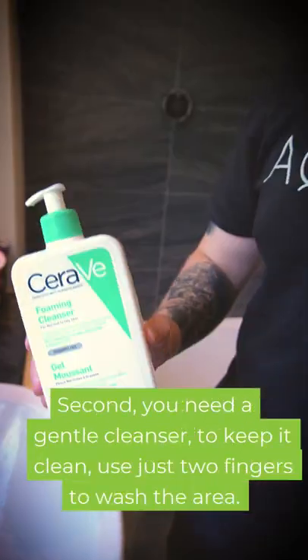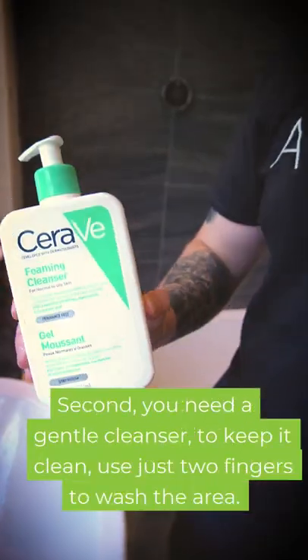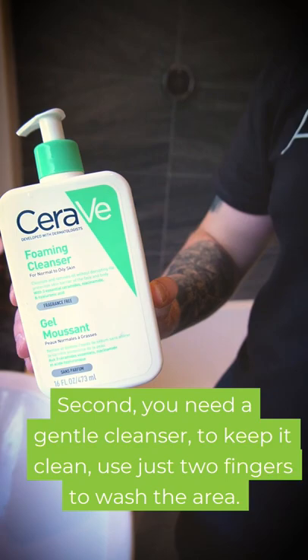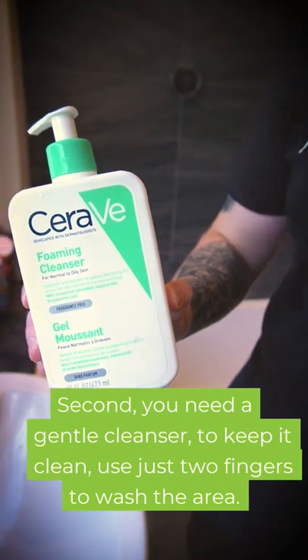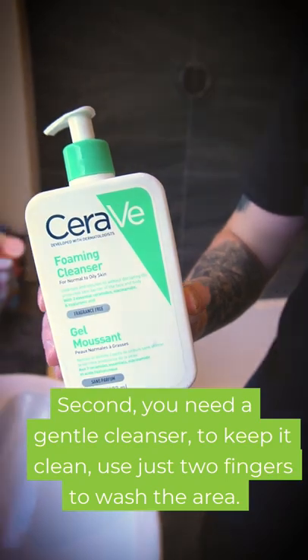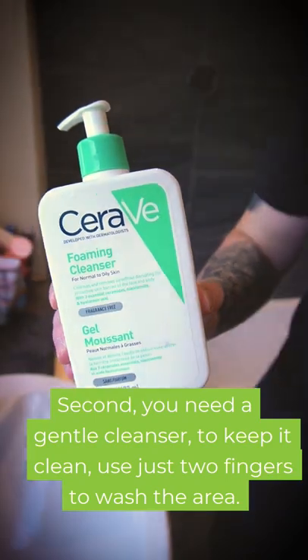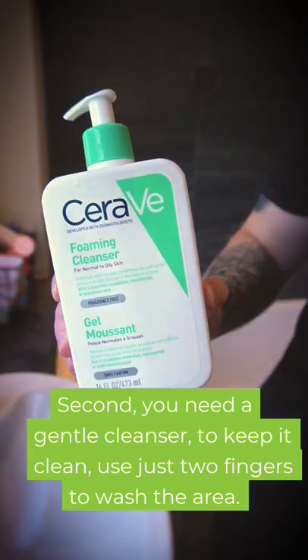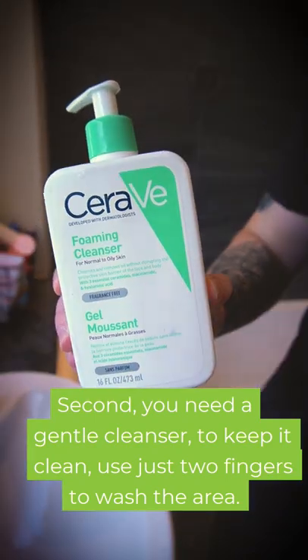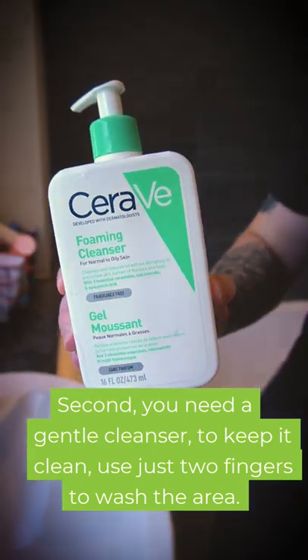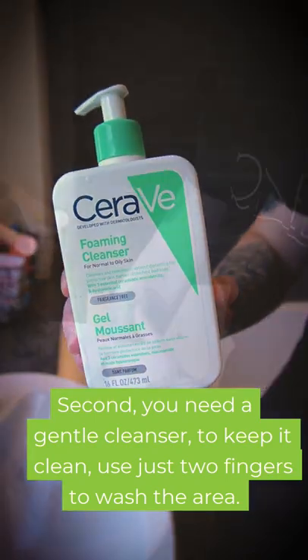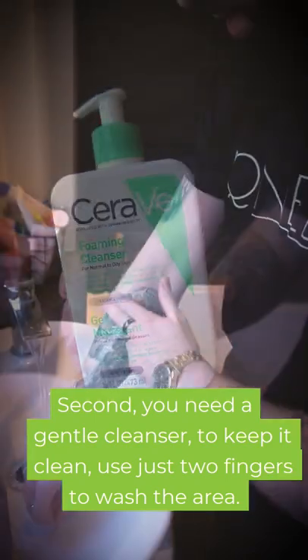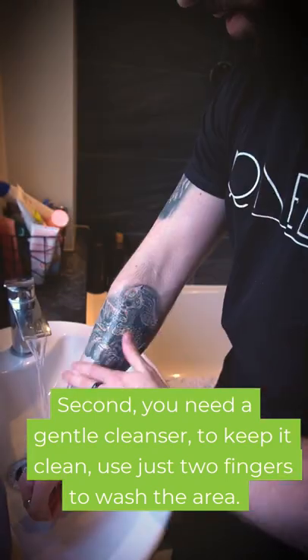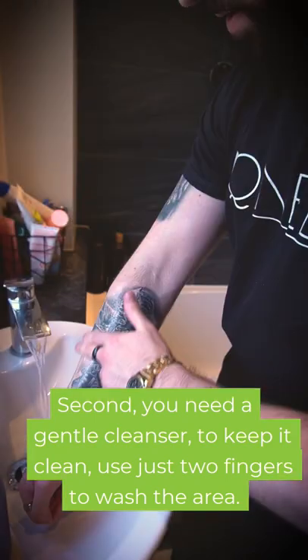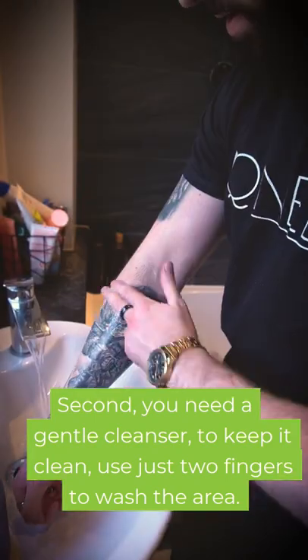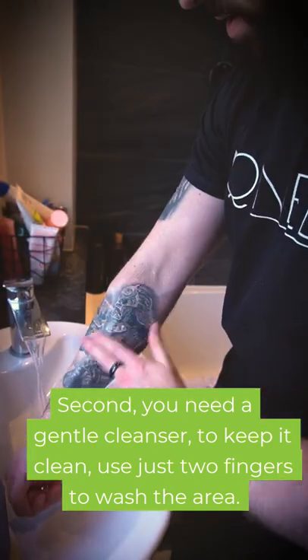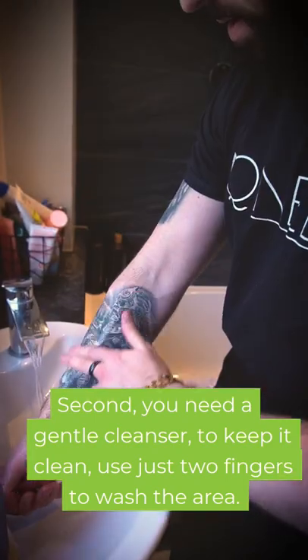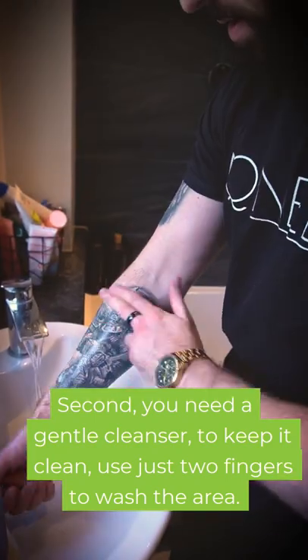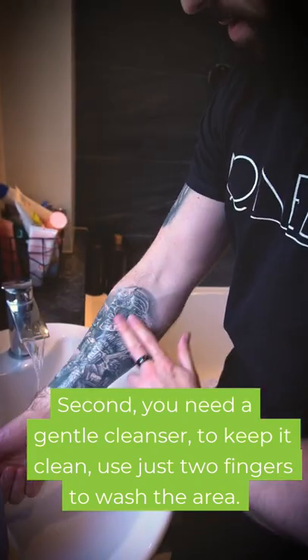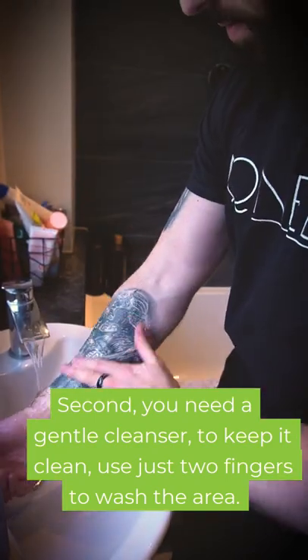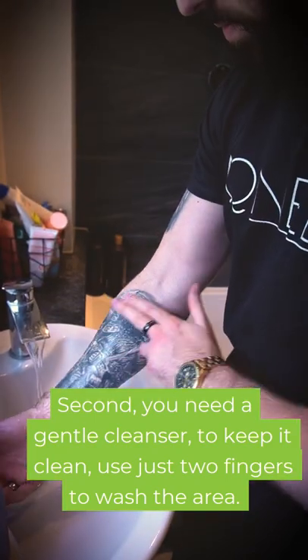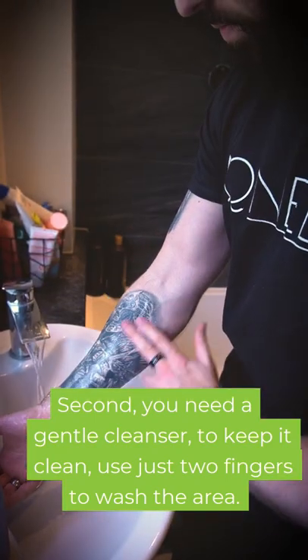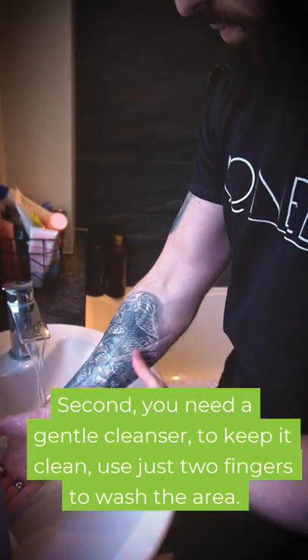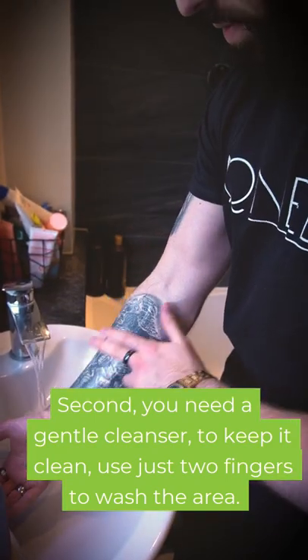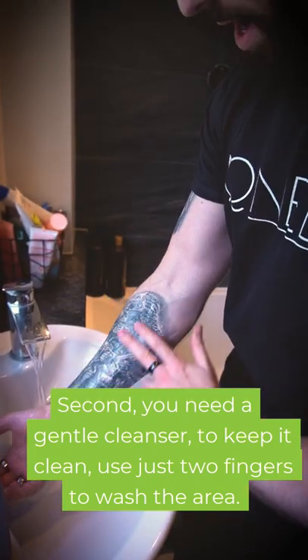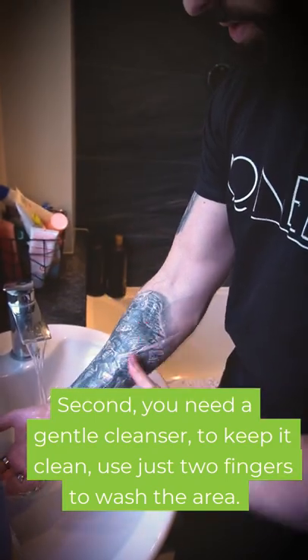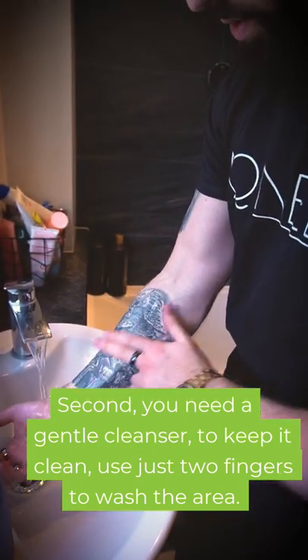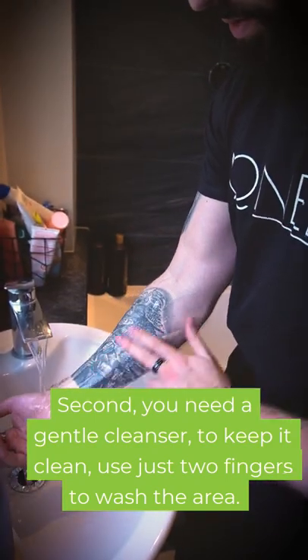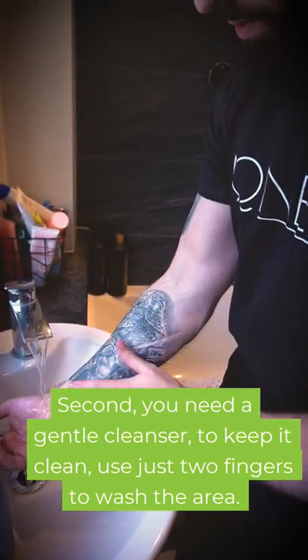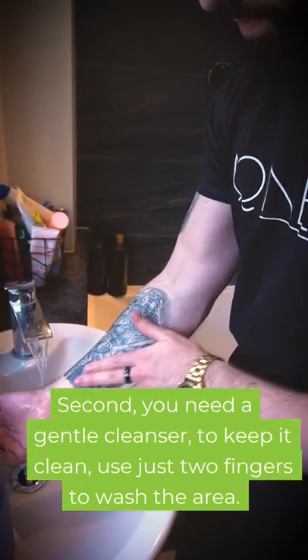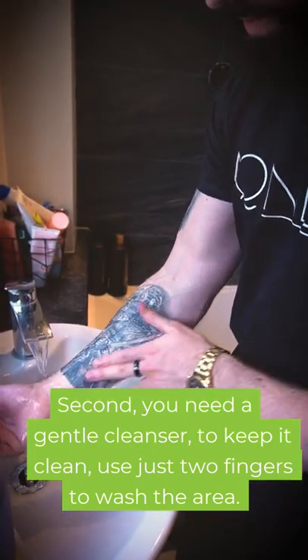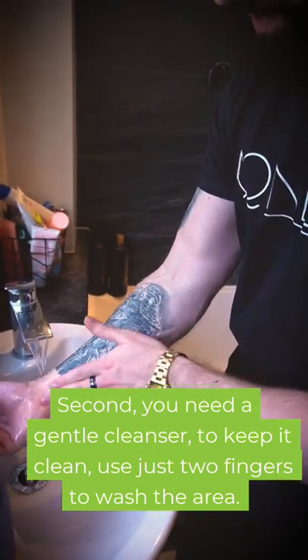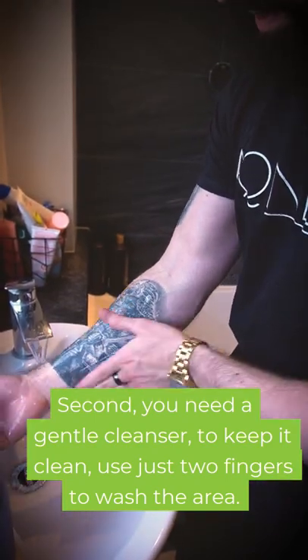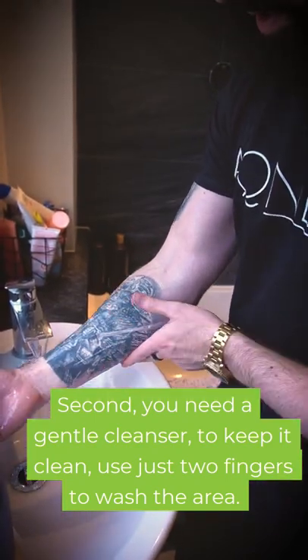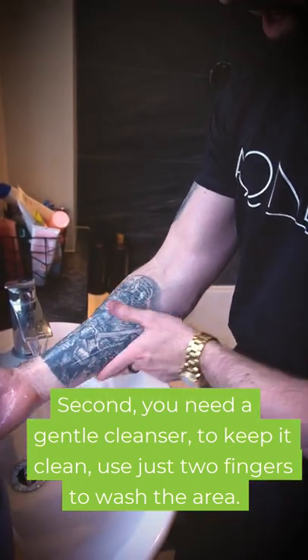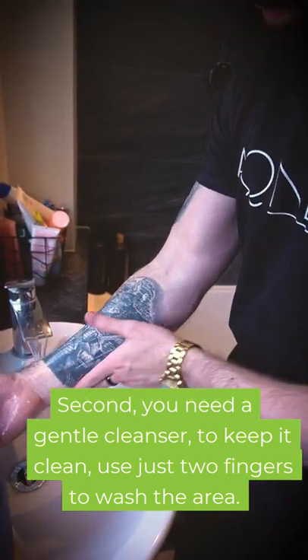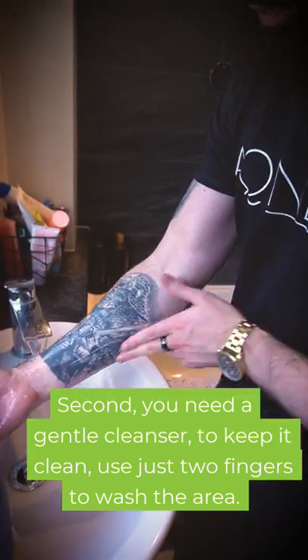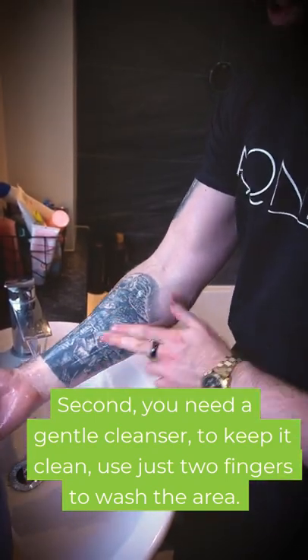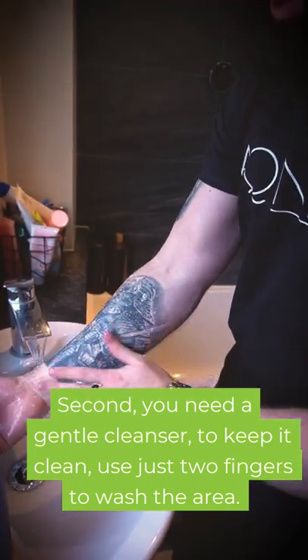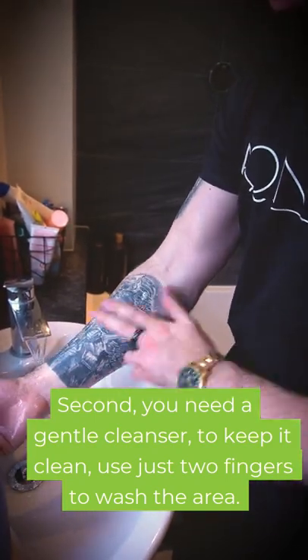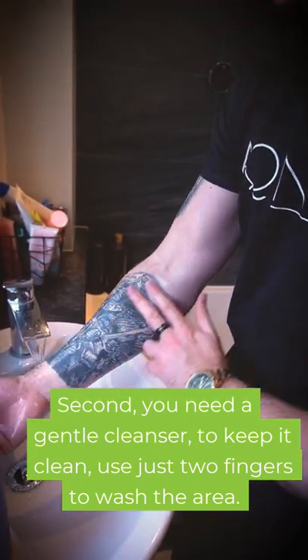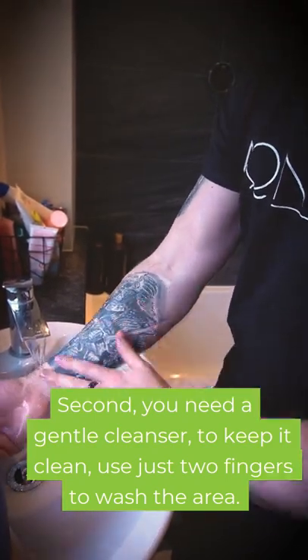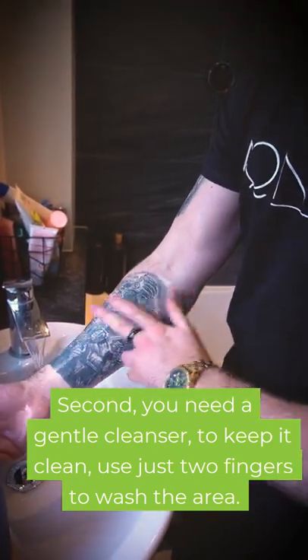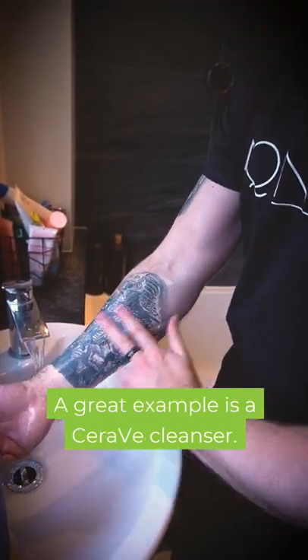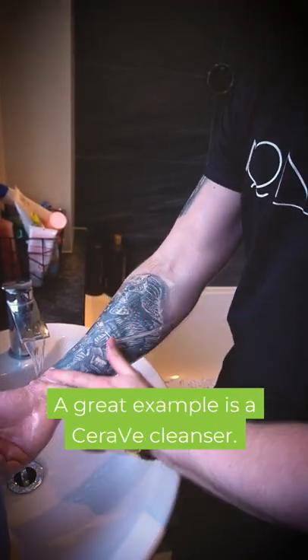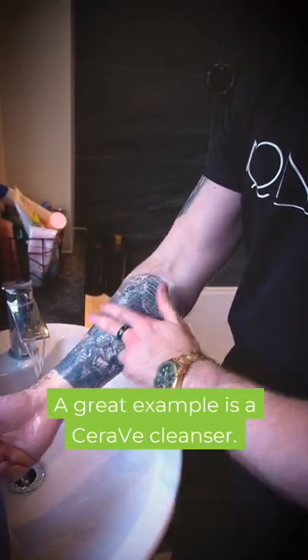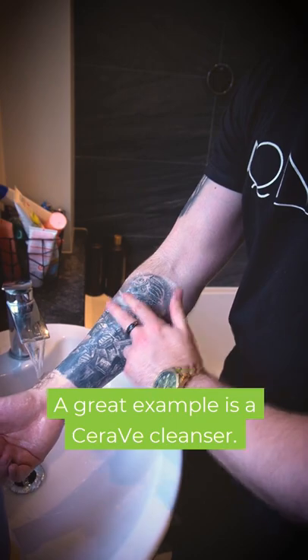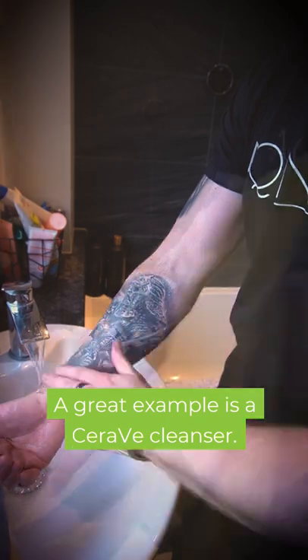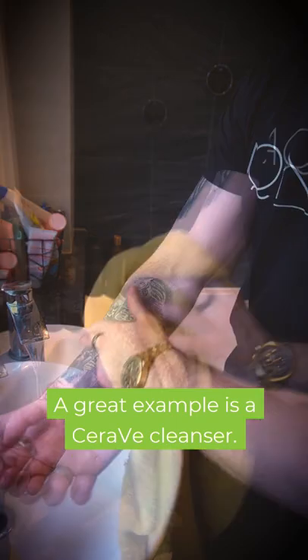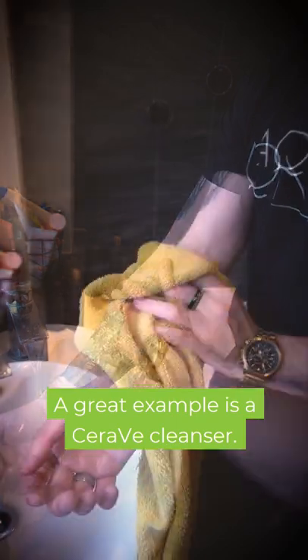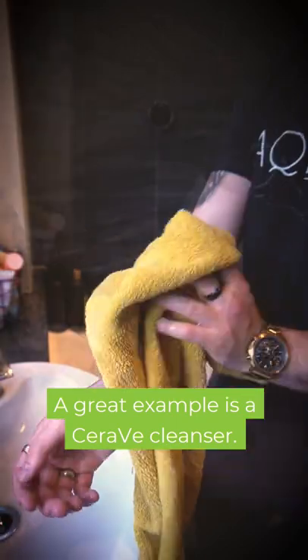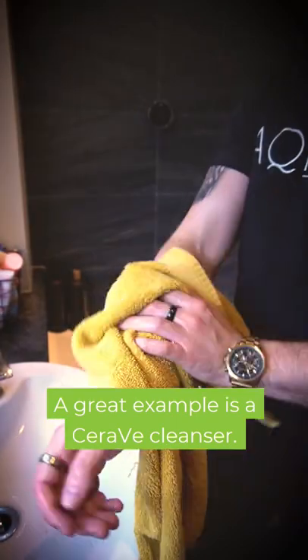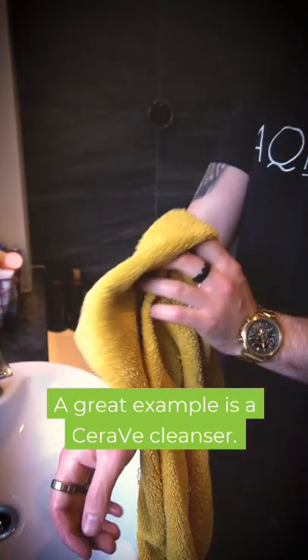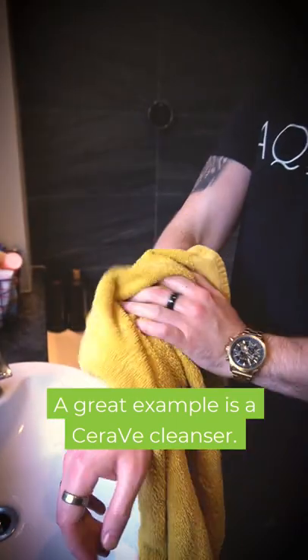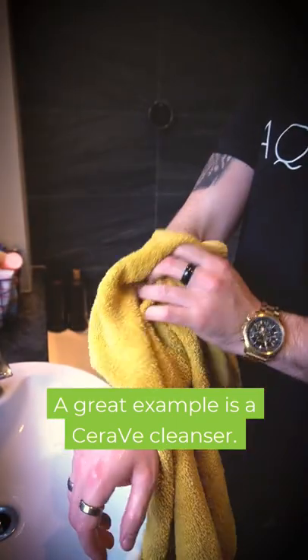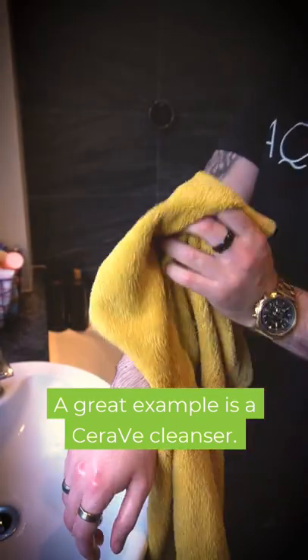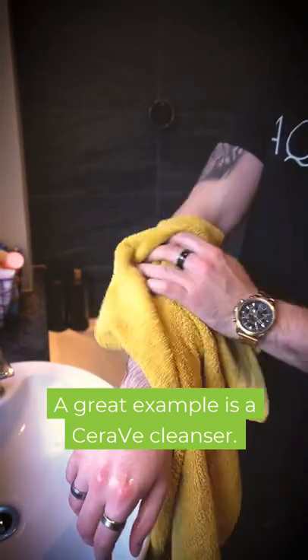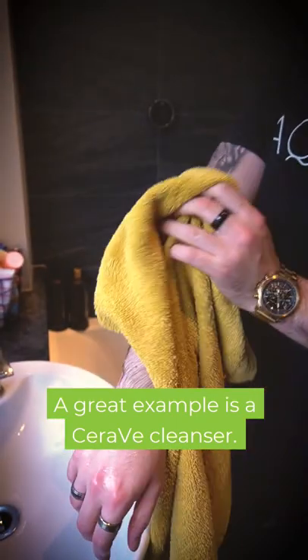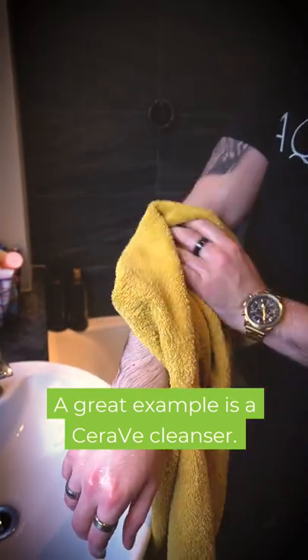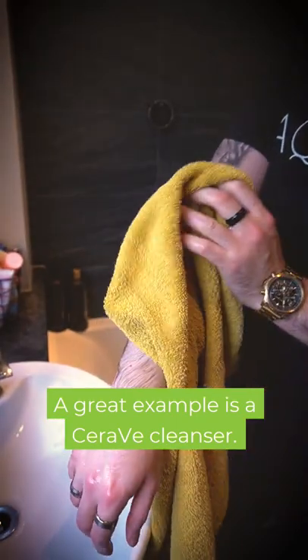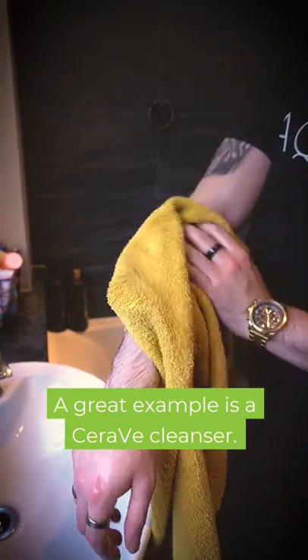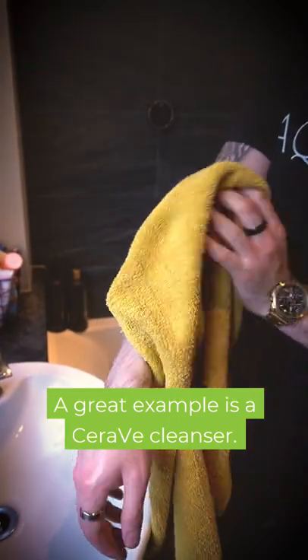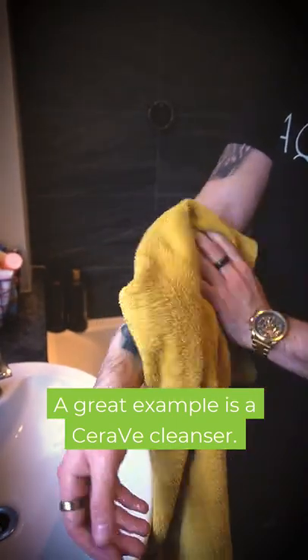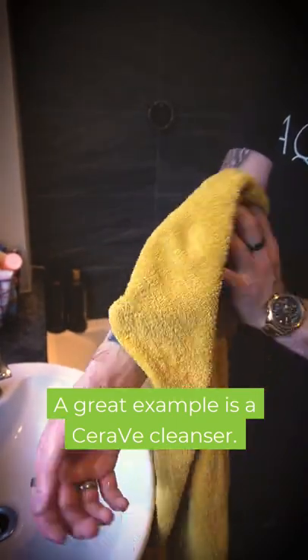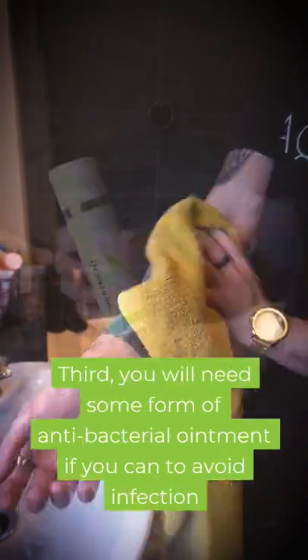Second, you need a good gentle cleanser to keep it clean. Use two fingers to wash the area. A great example is the CeraVe Cleanser.